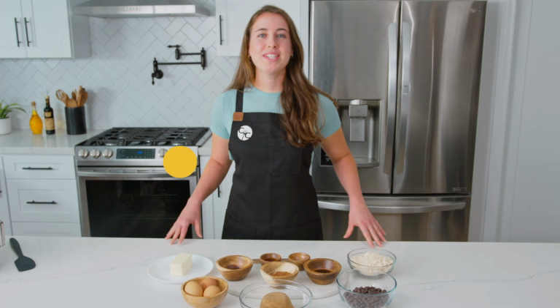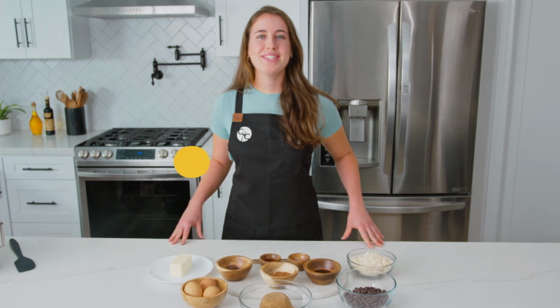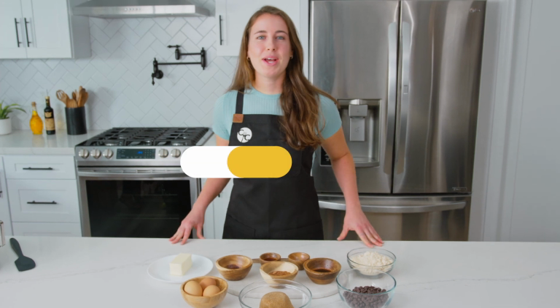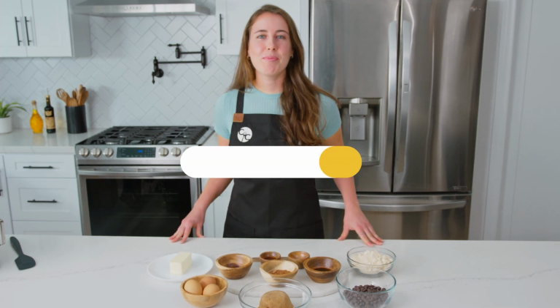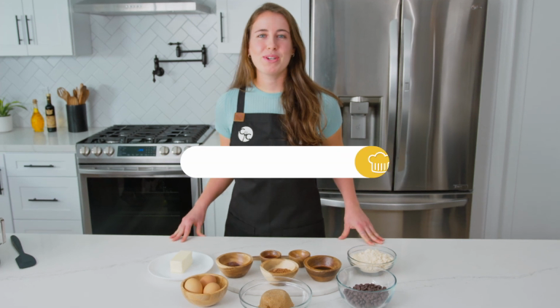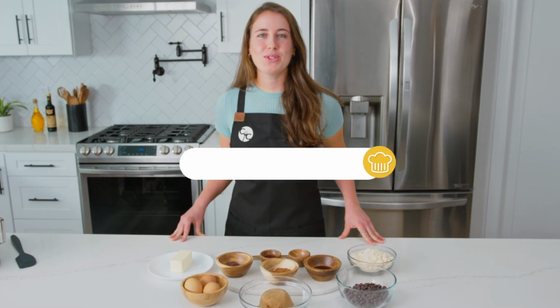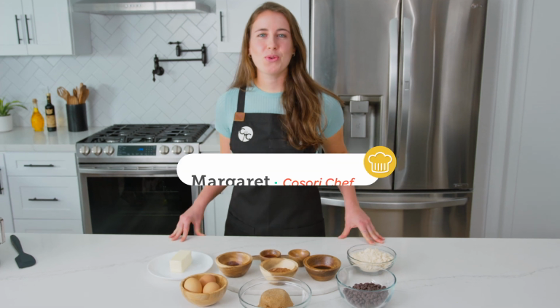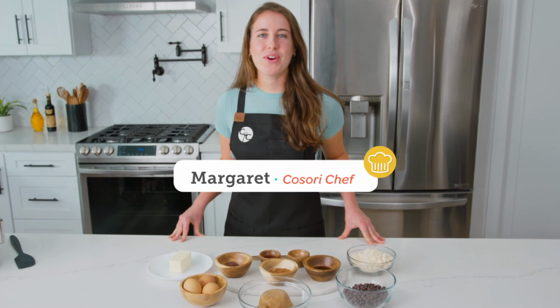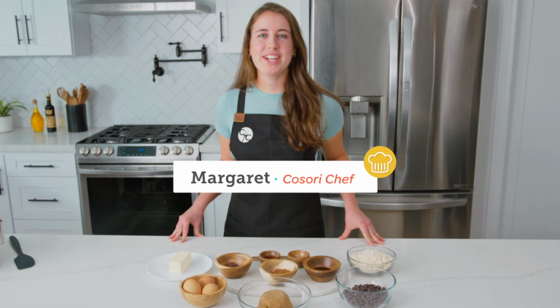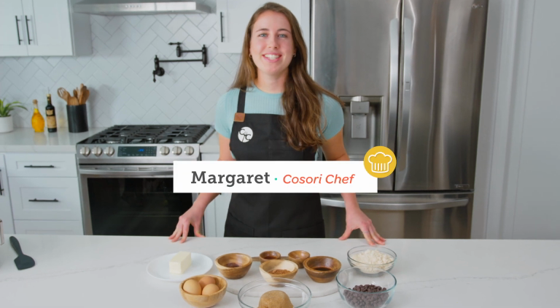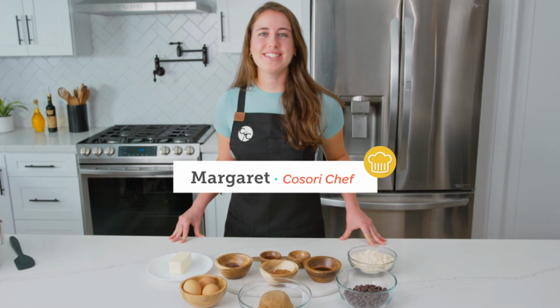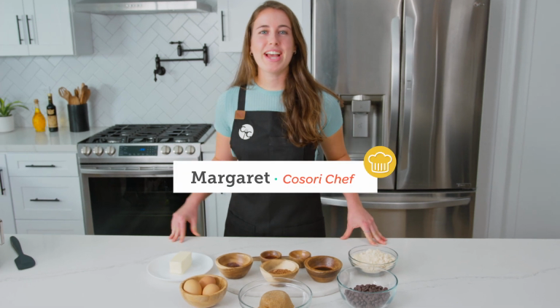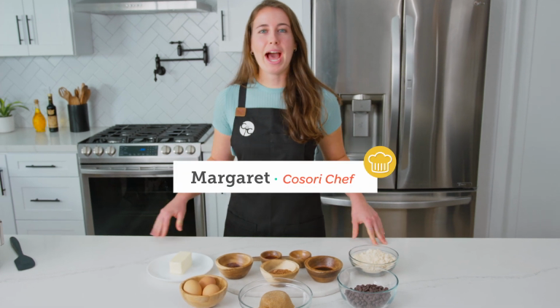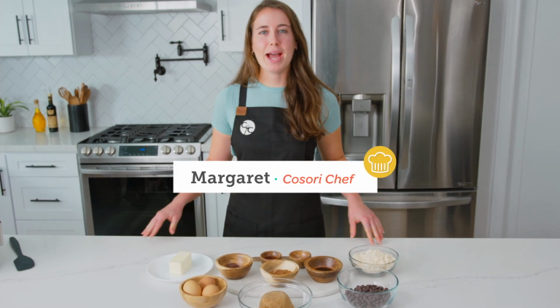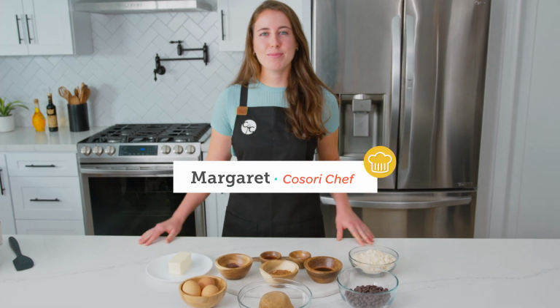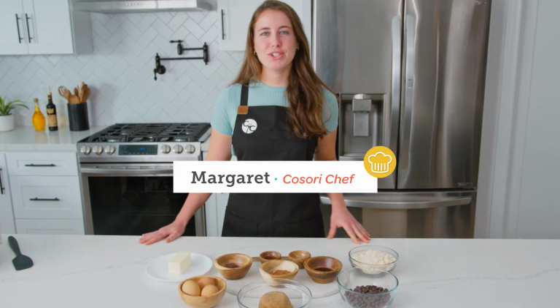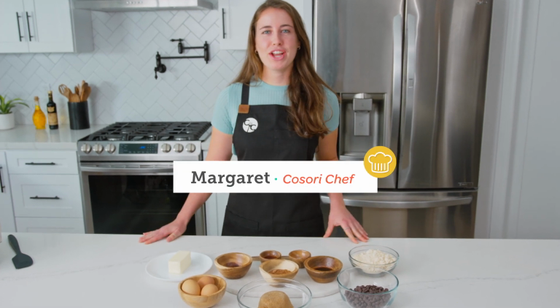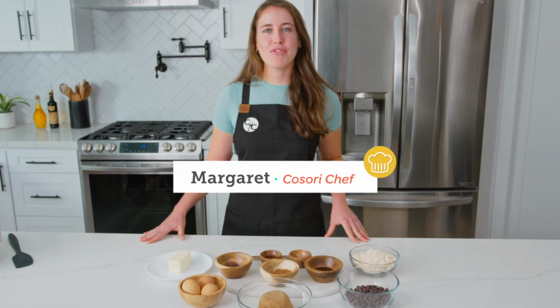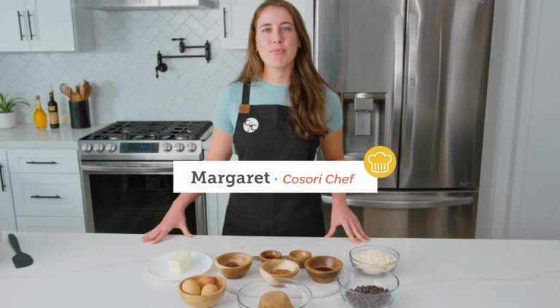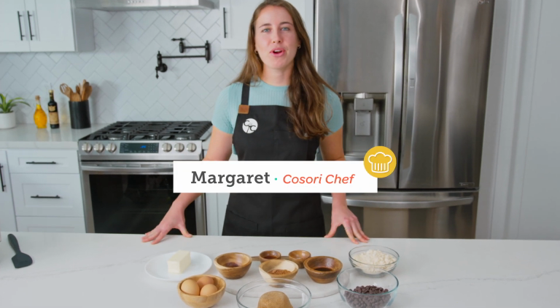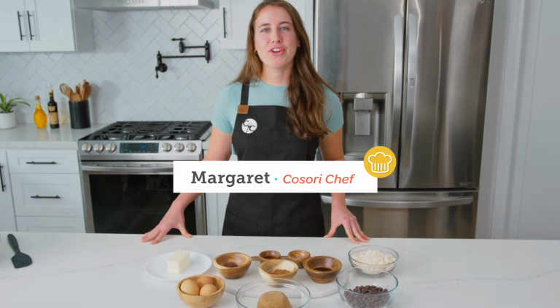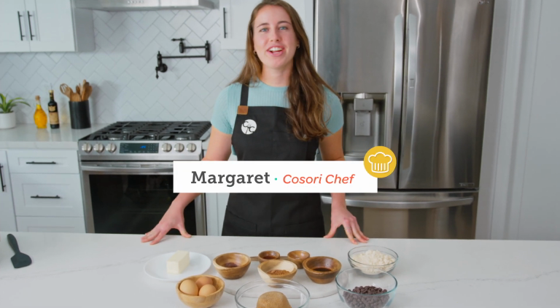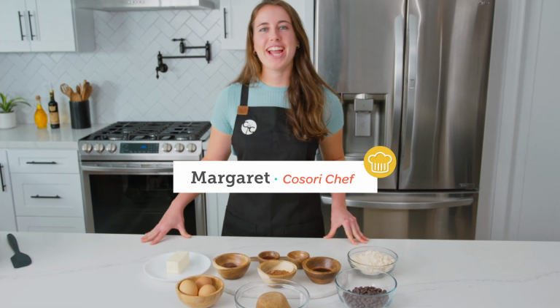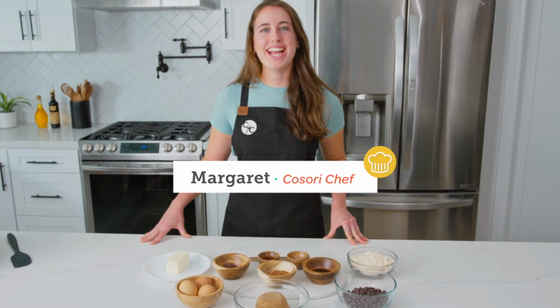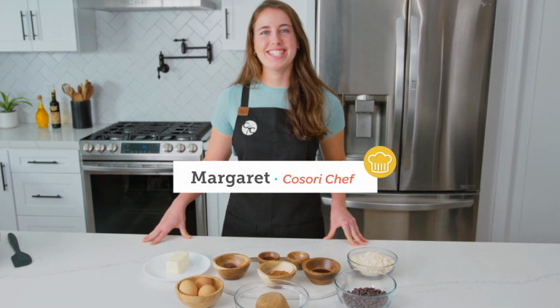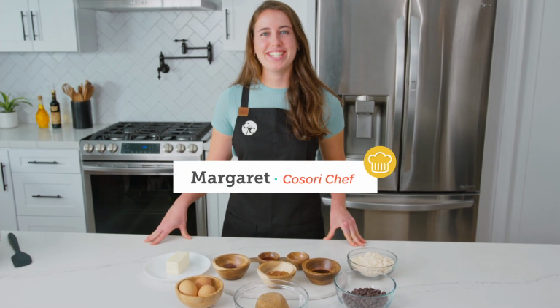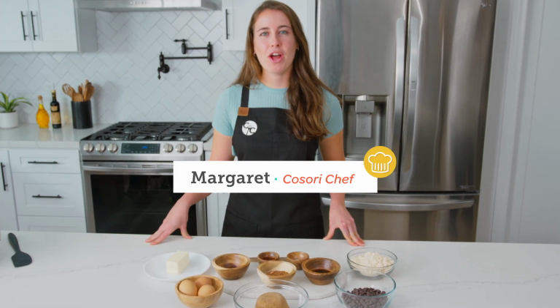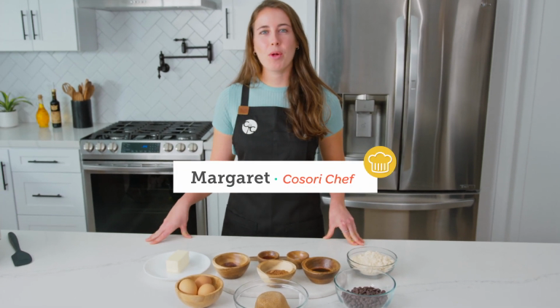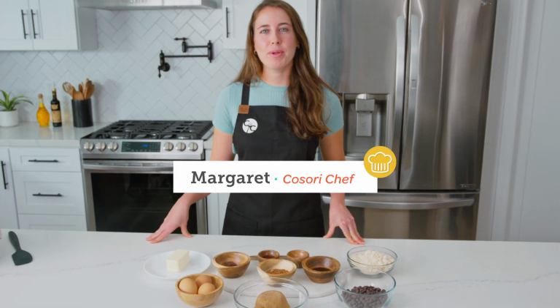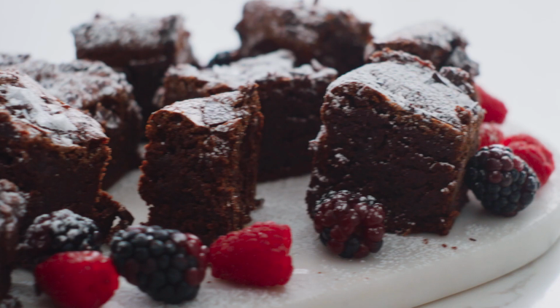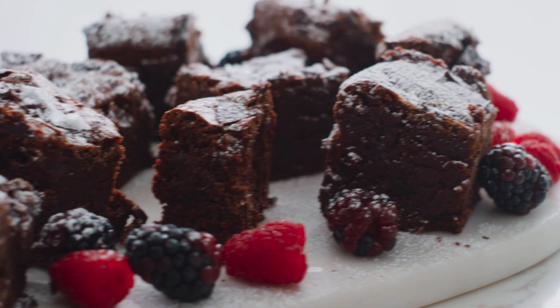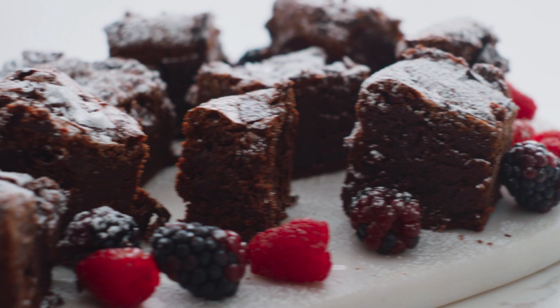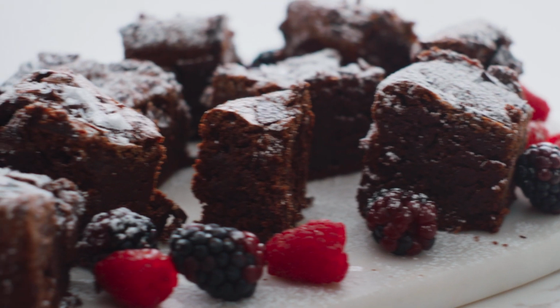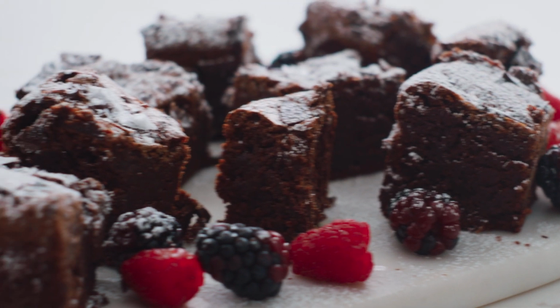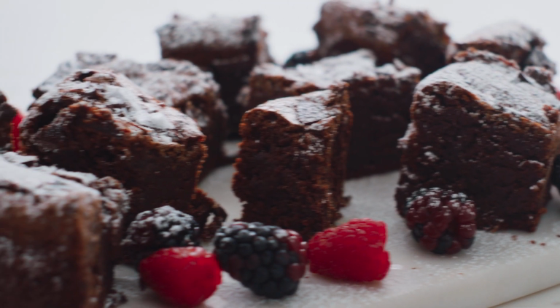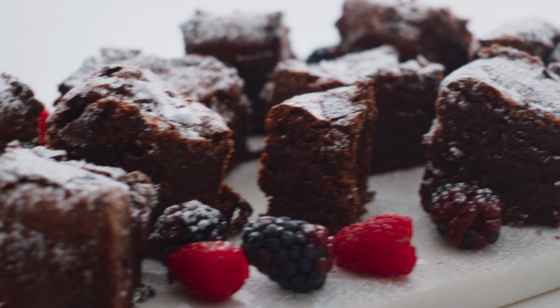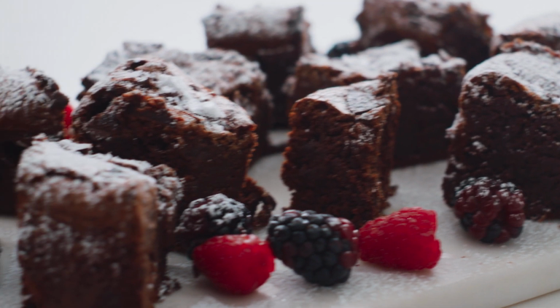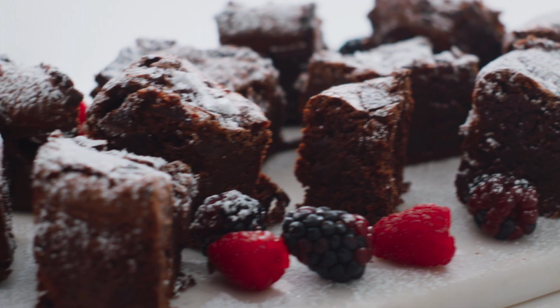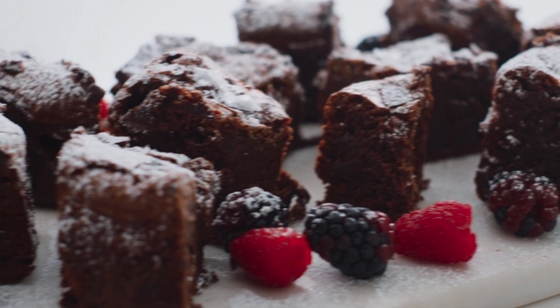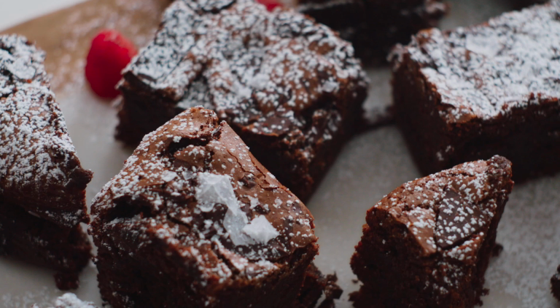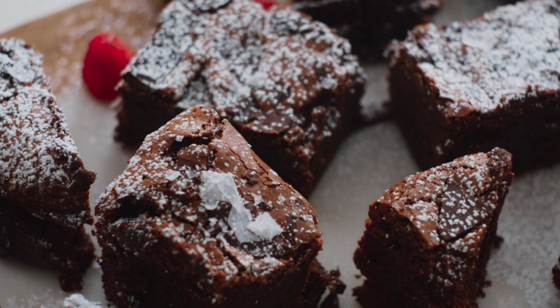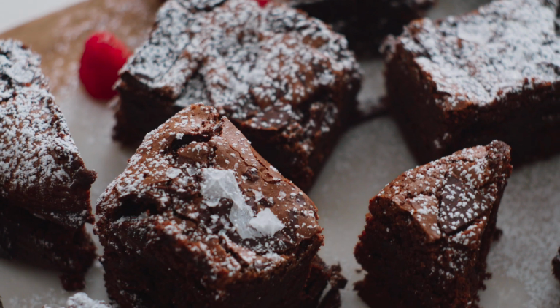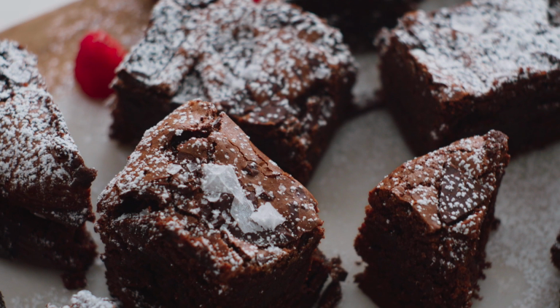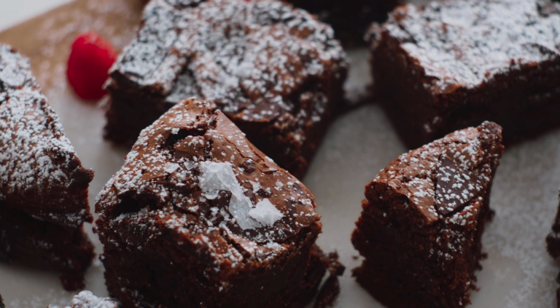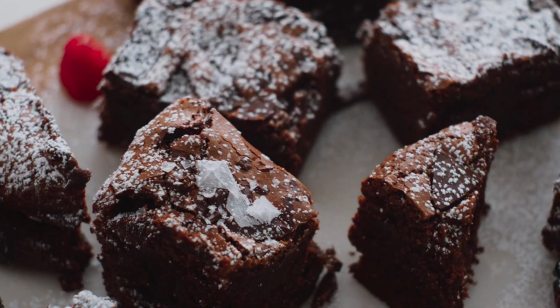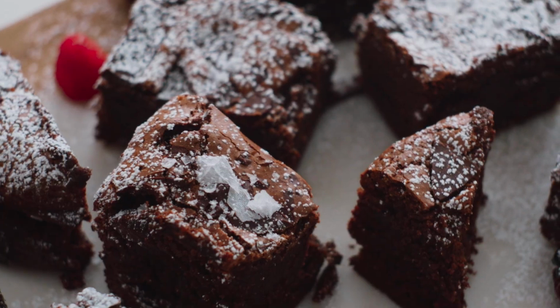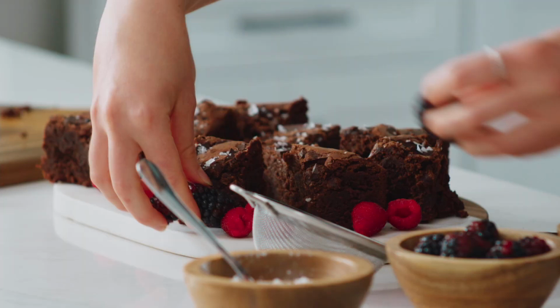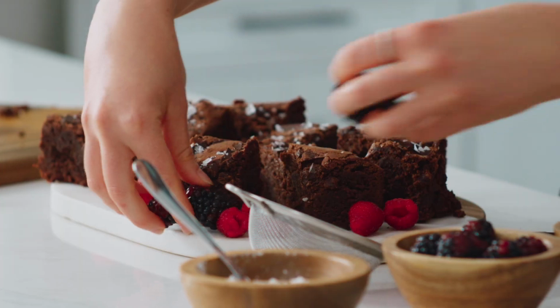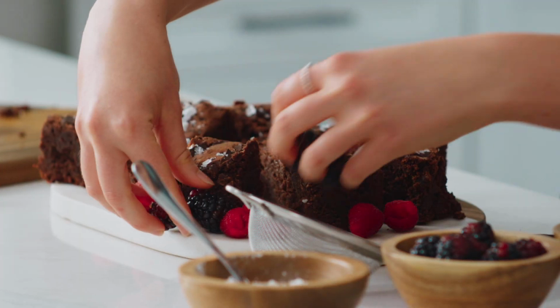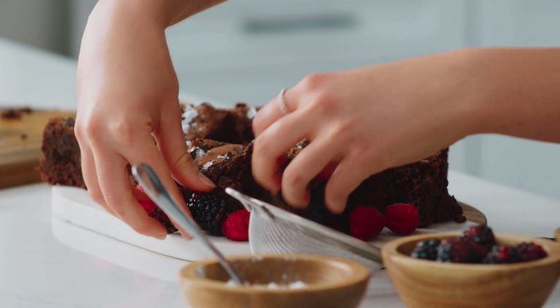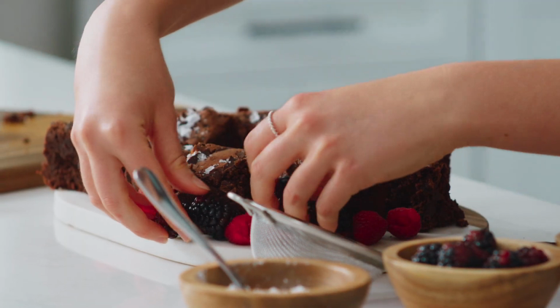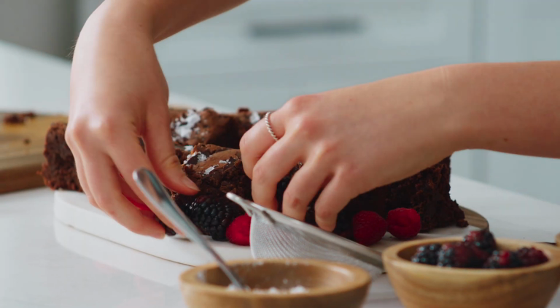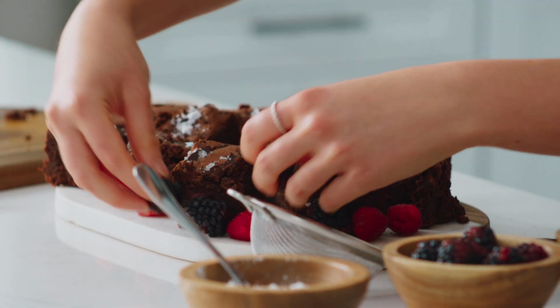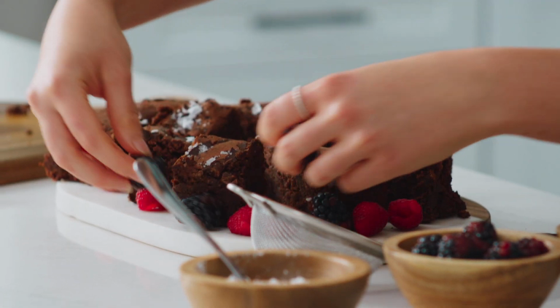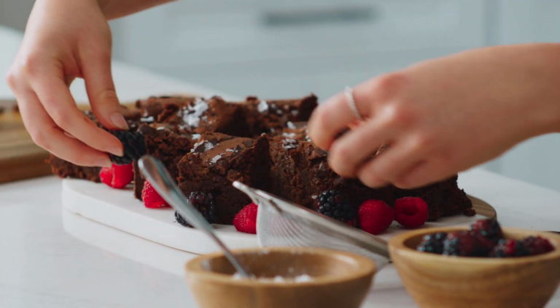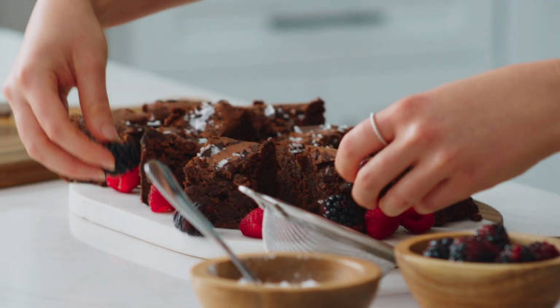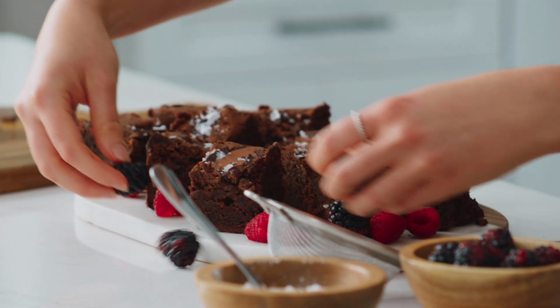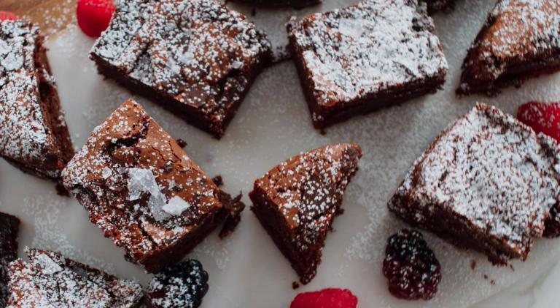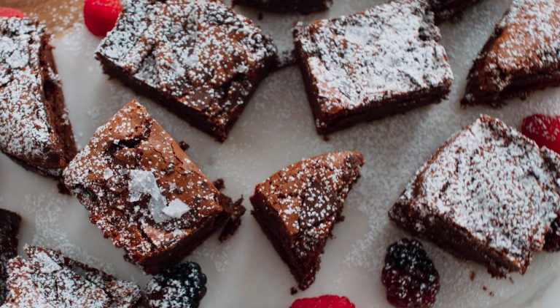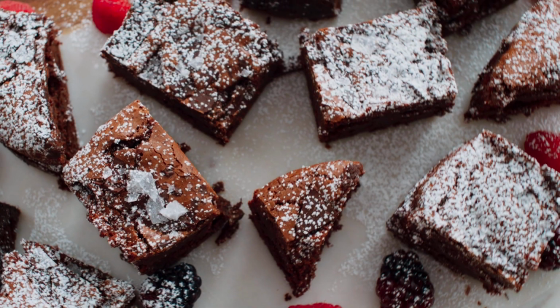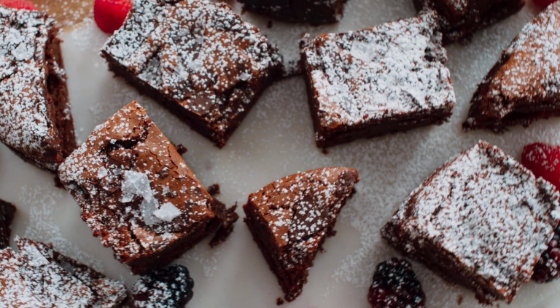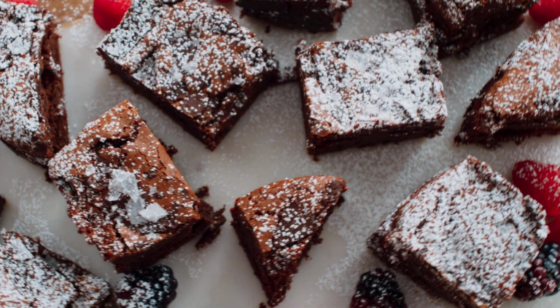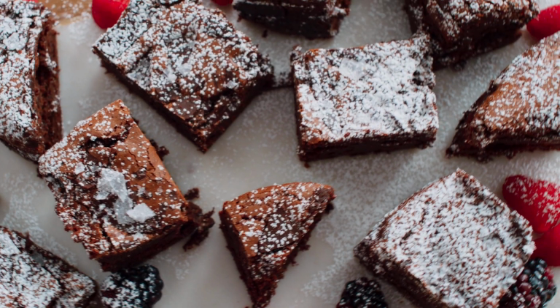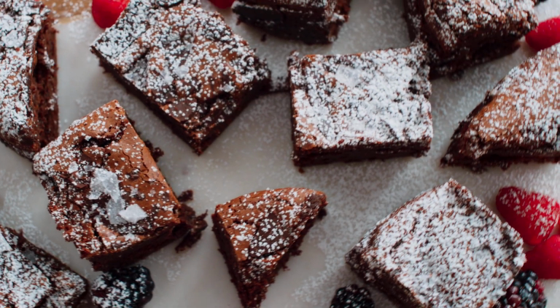What's up Kosorians, I'm Chef Margaret and today I'll be making fudgy flourless brownies in the air fryer.